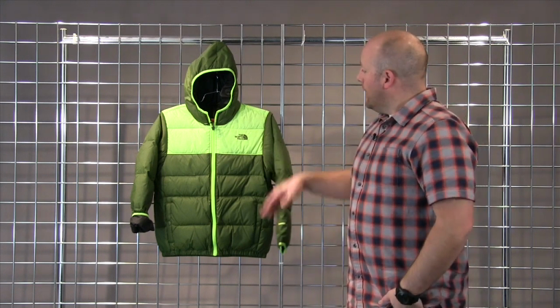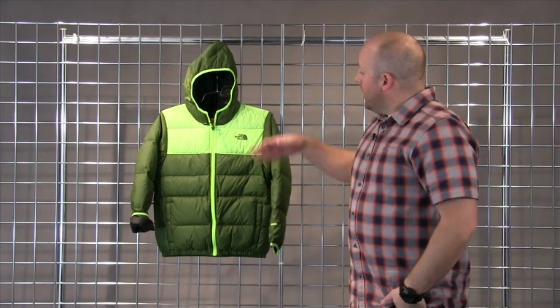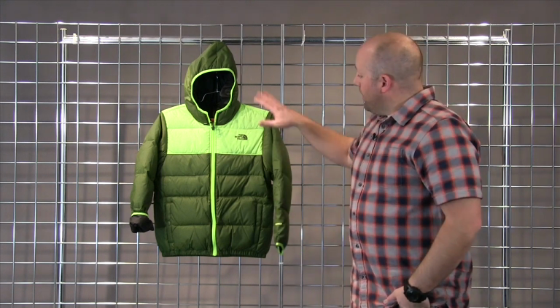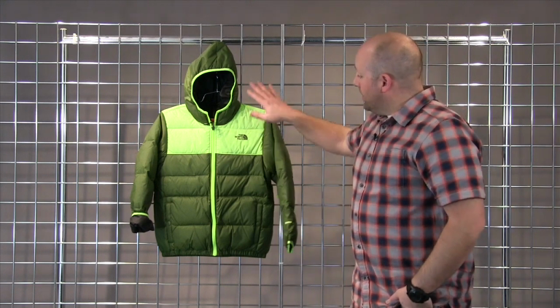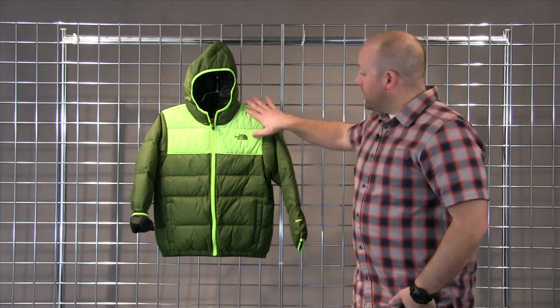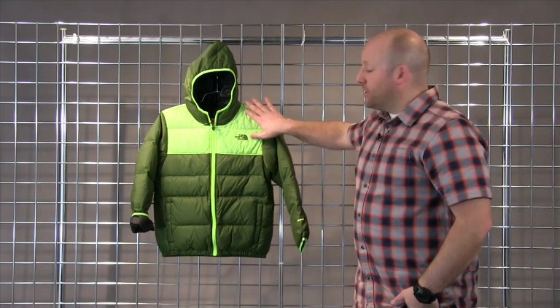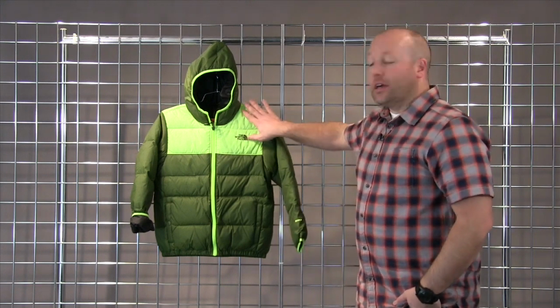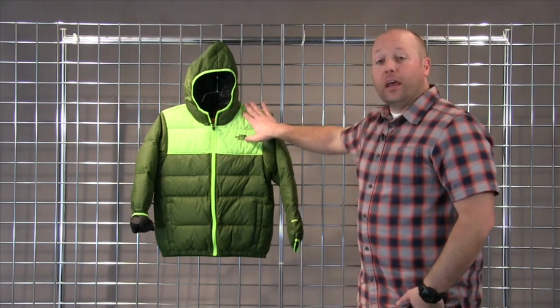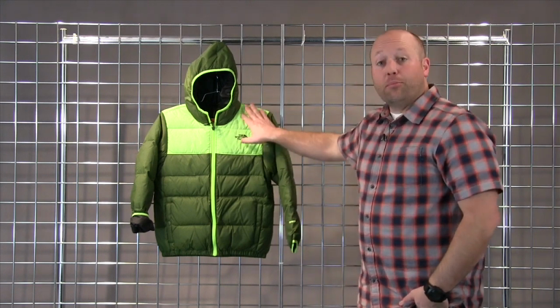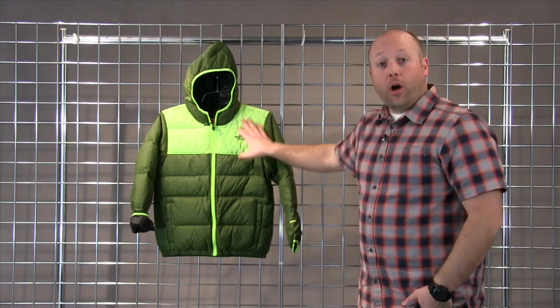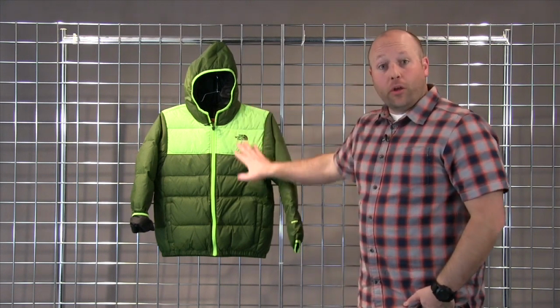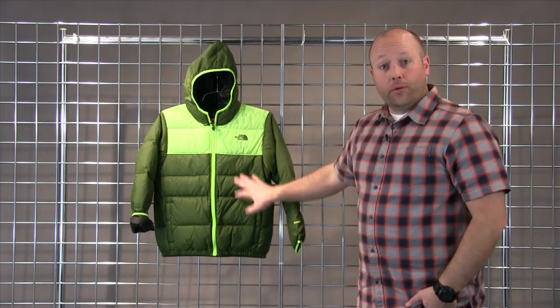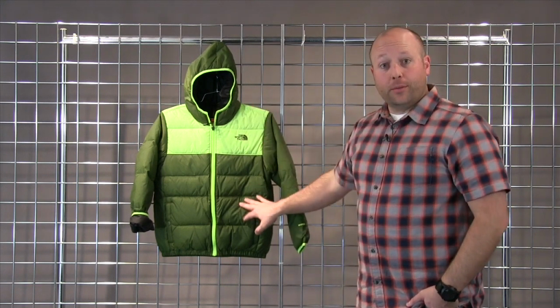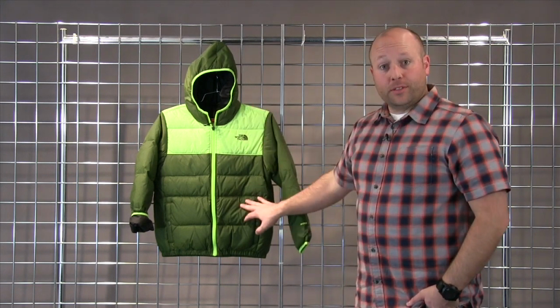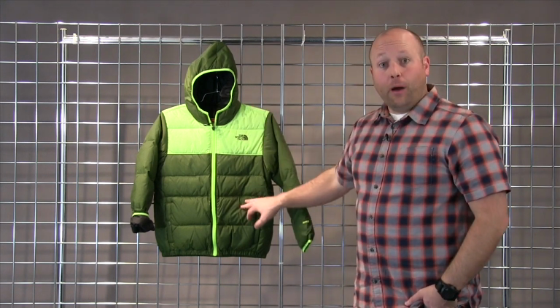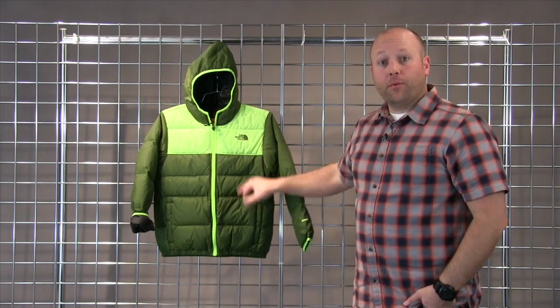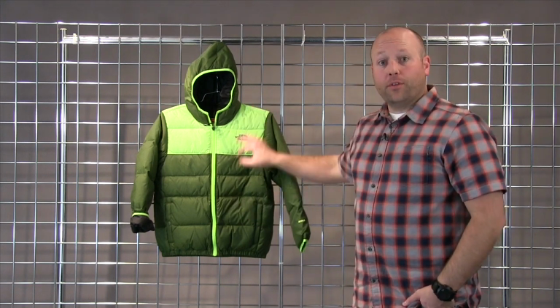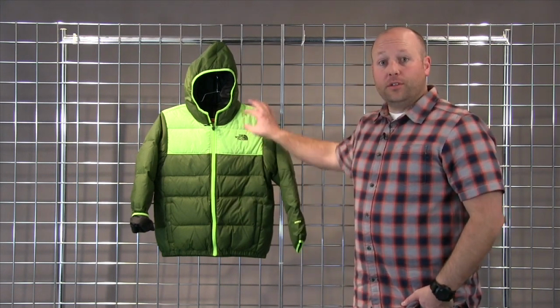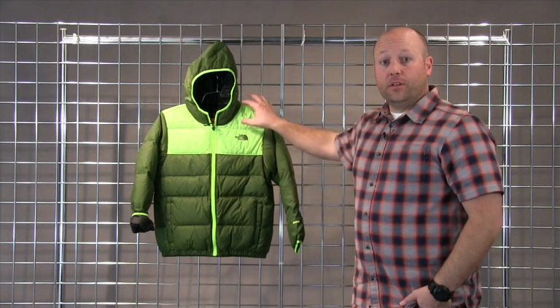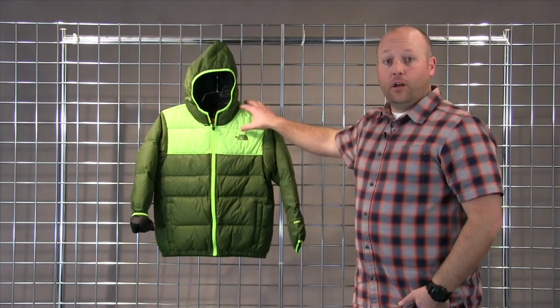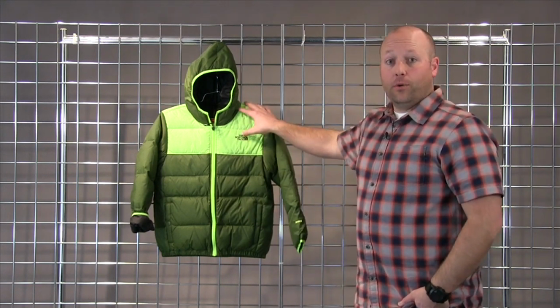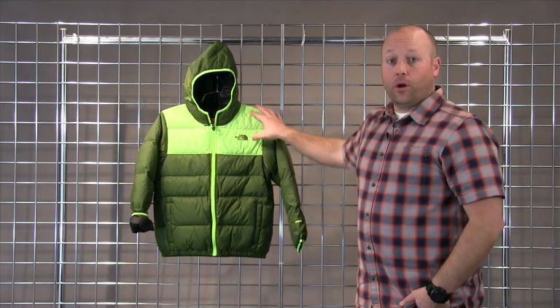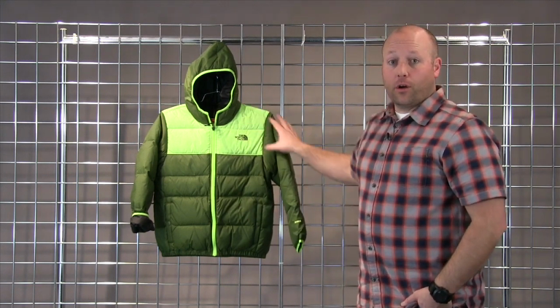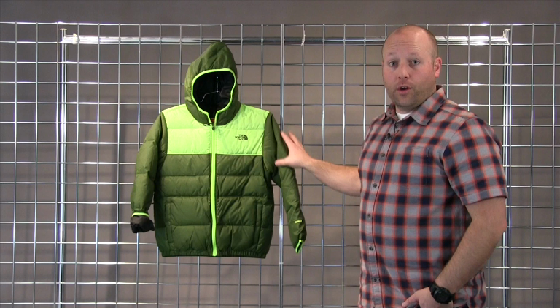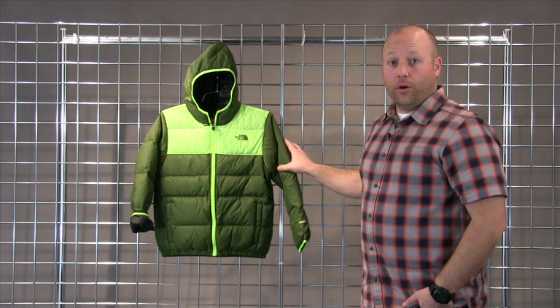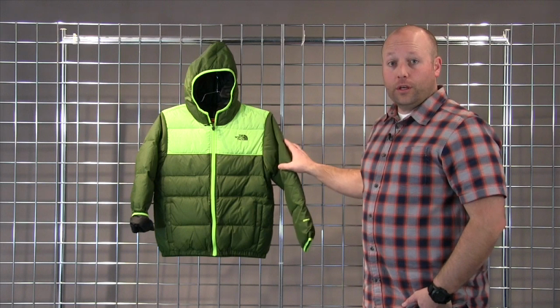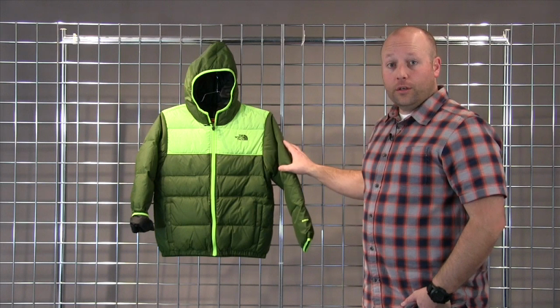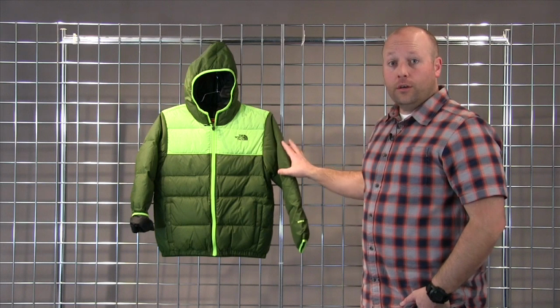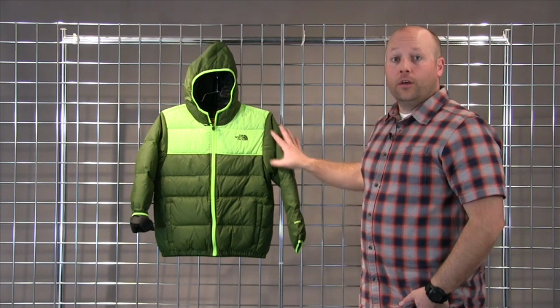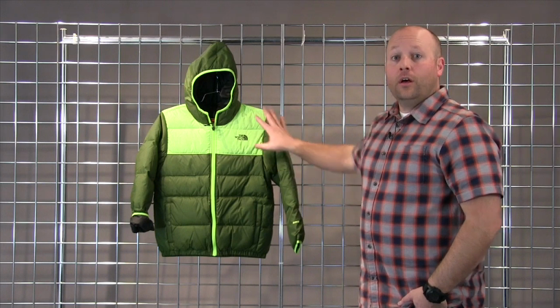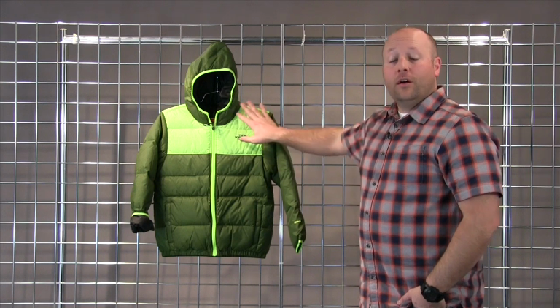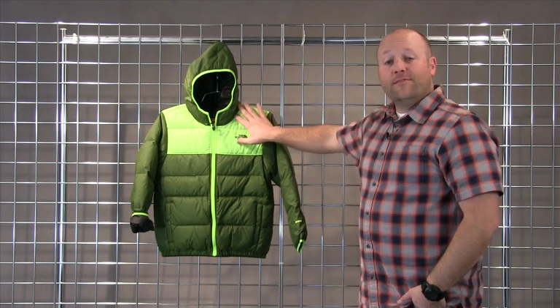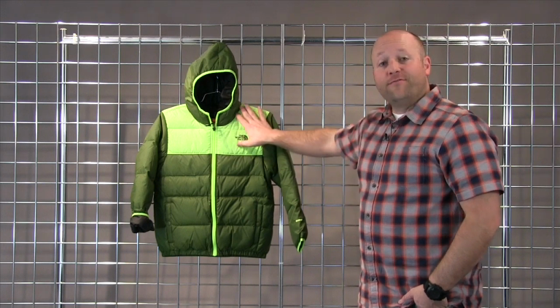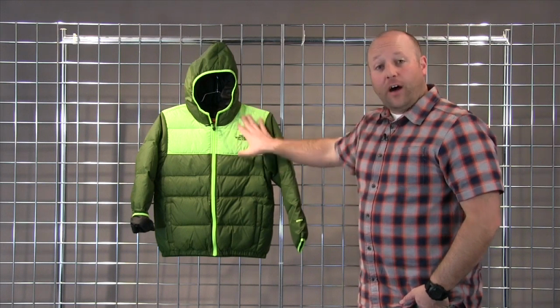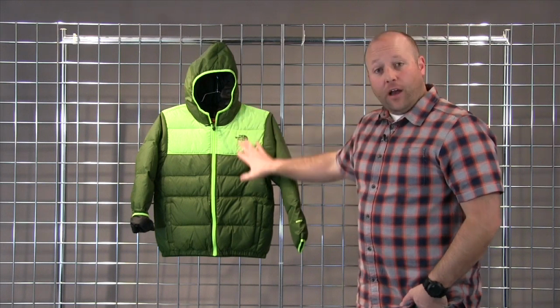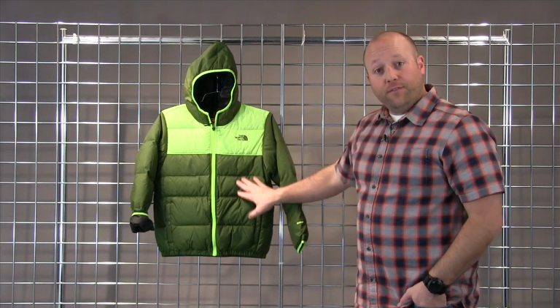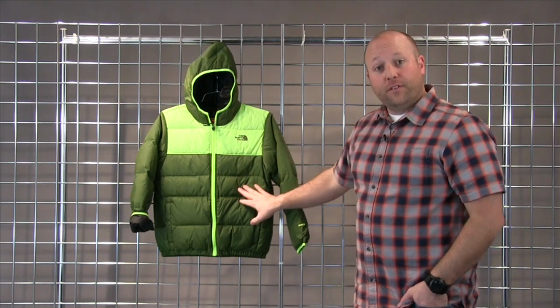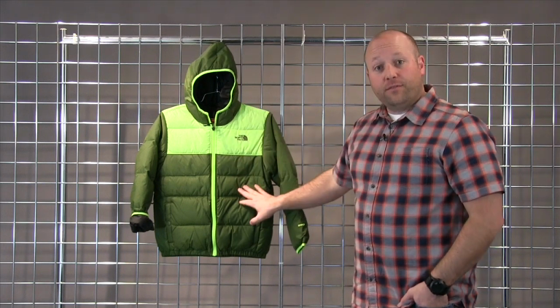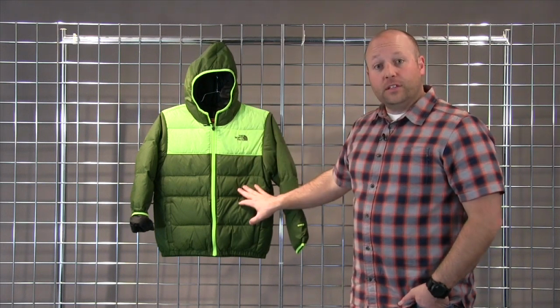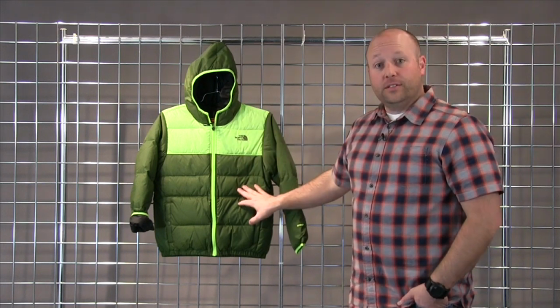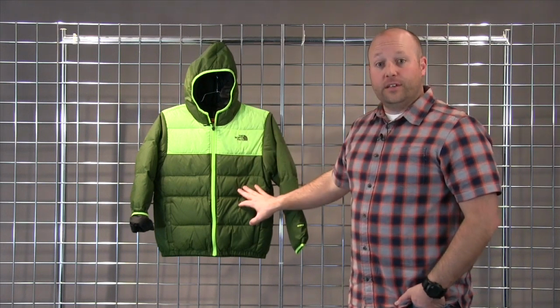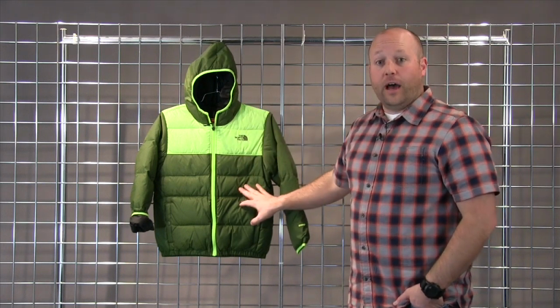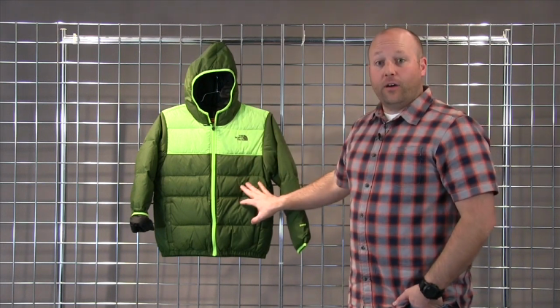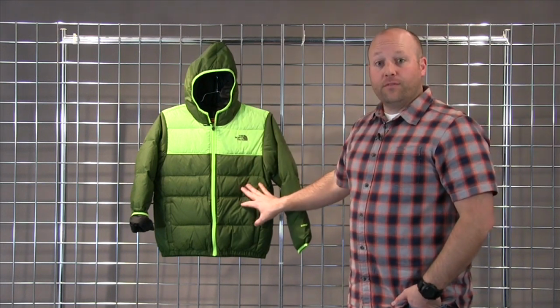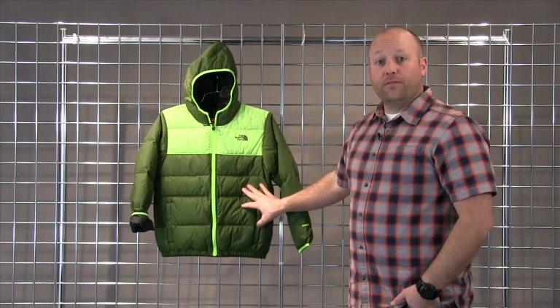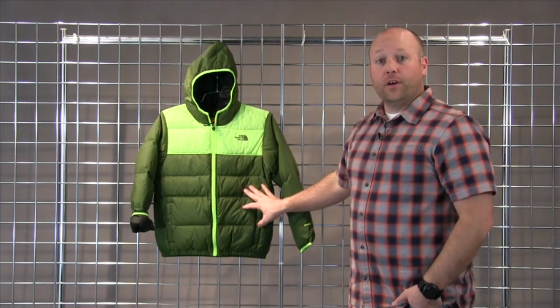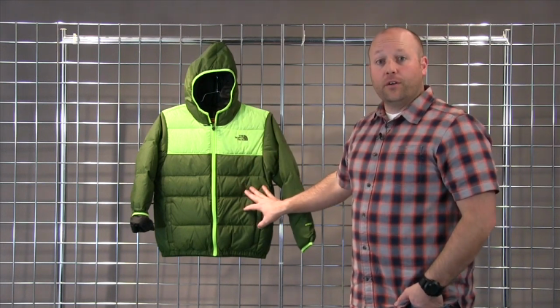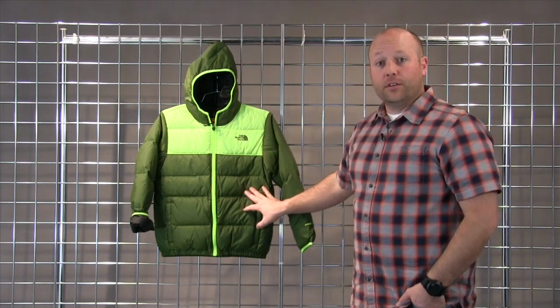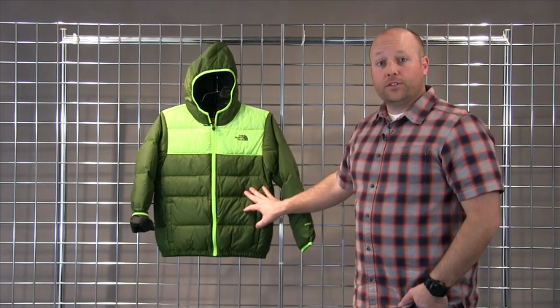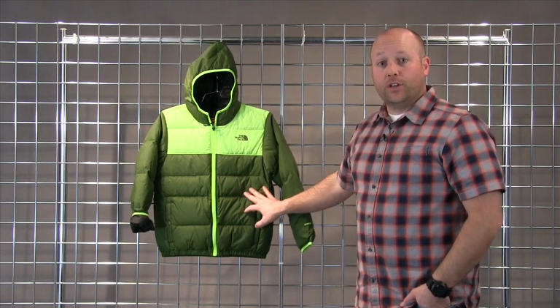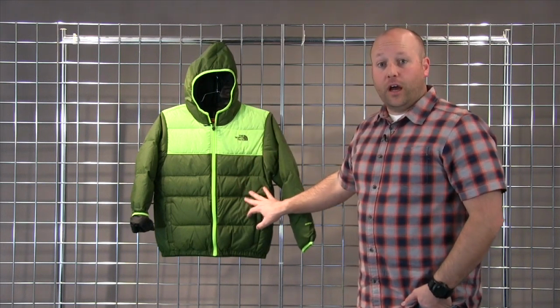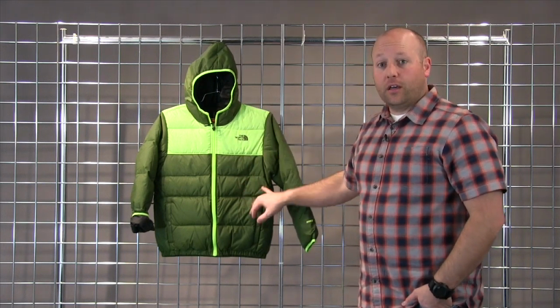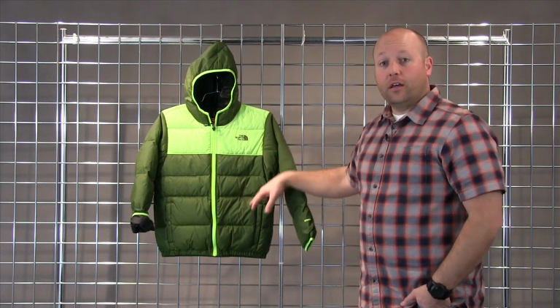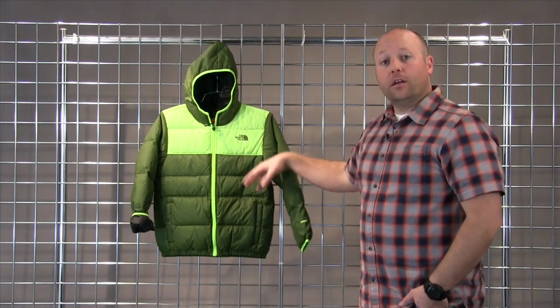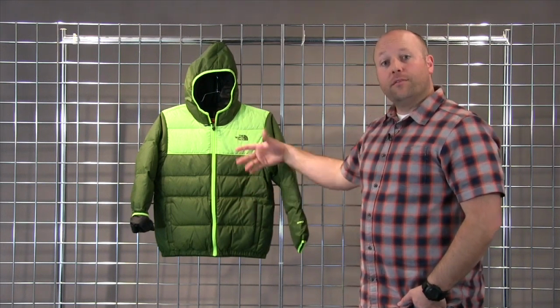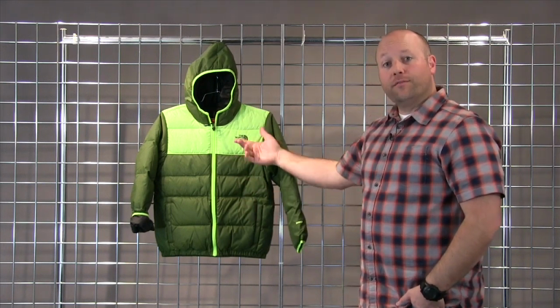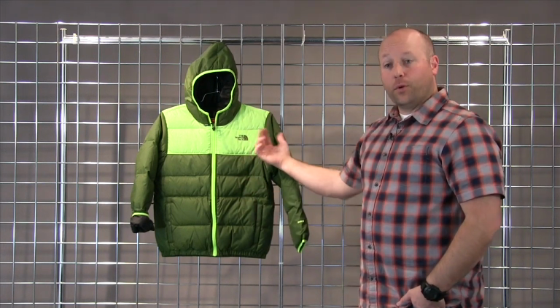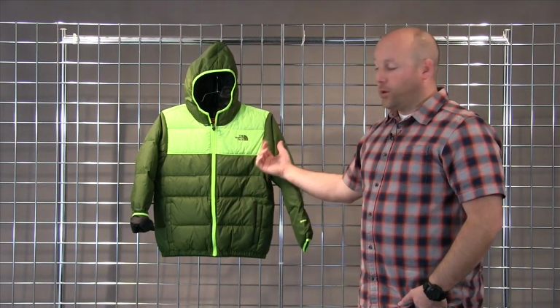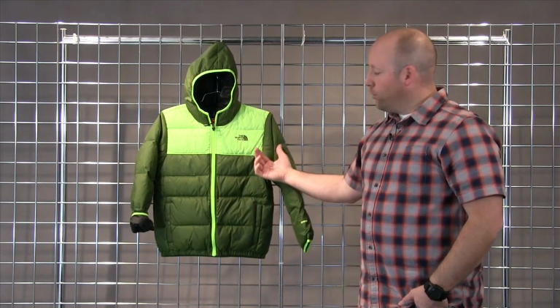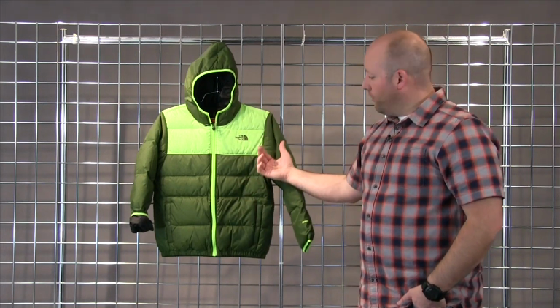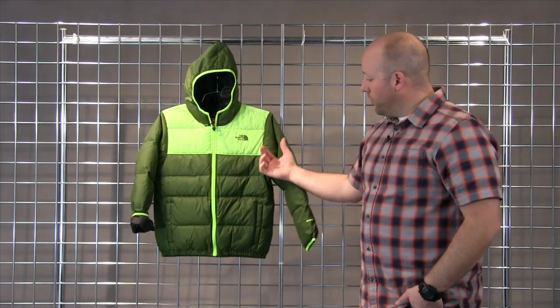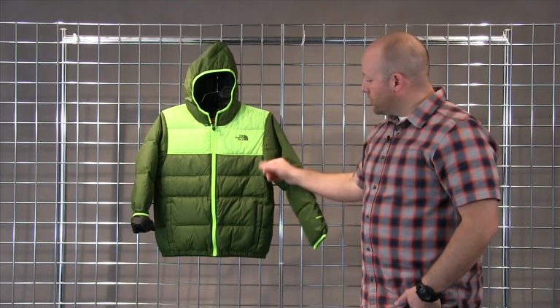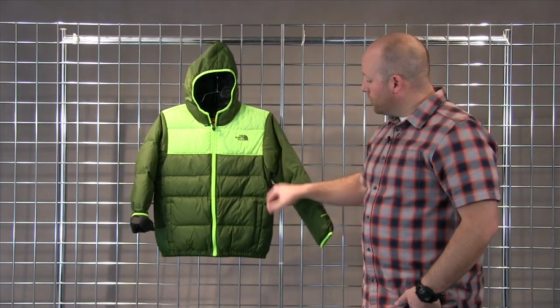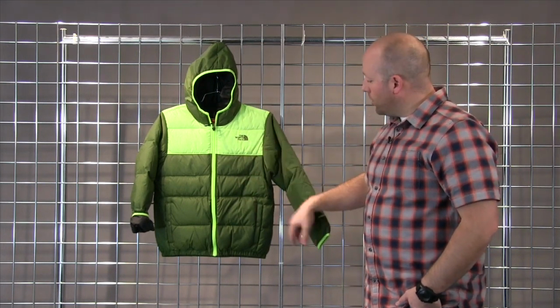This is a poly ripstop with a DWR coating, 550 down fill in this jacket, and fully reversible.